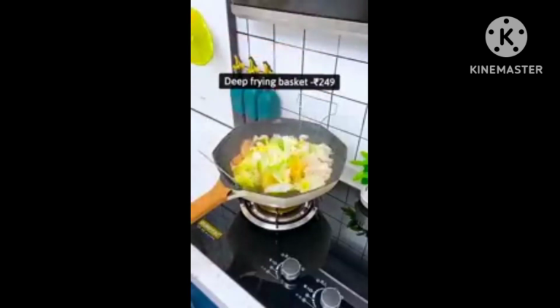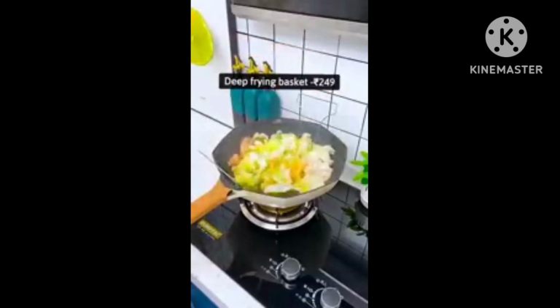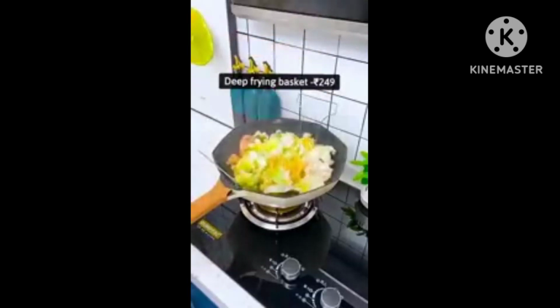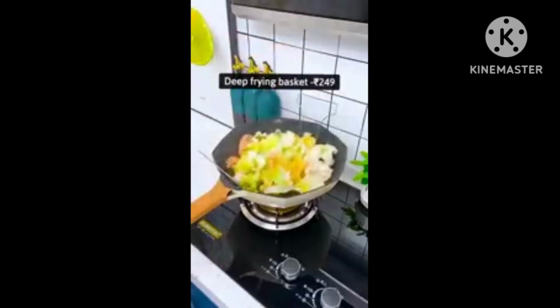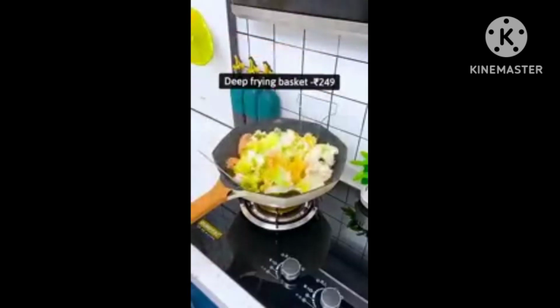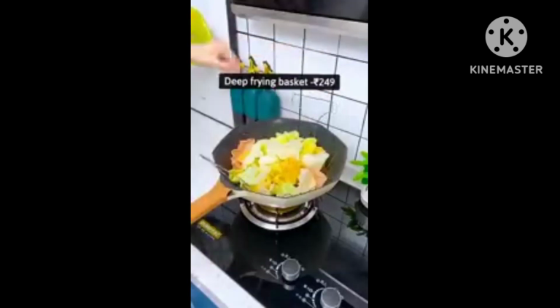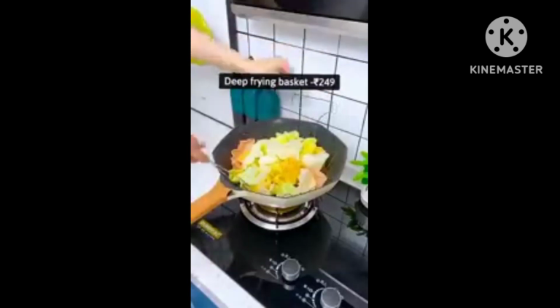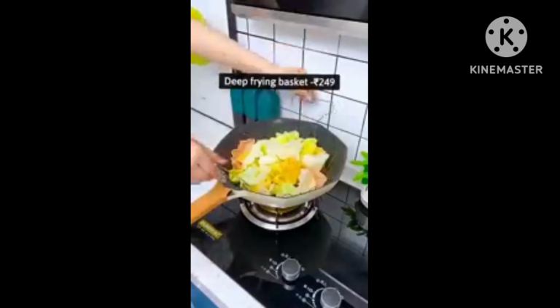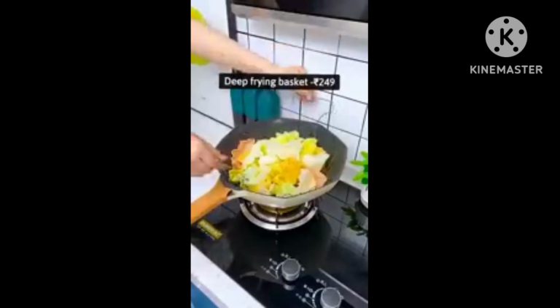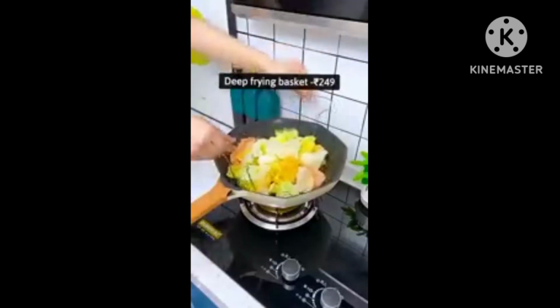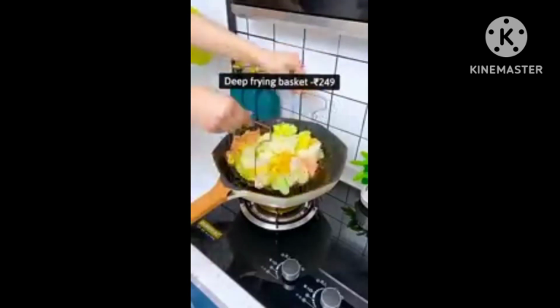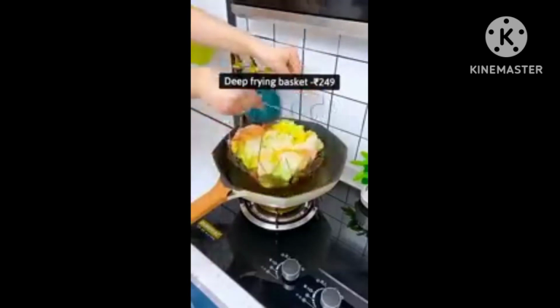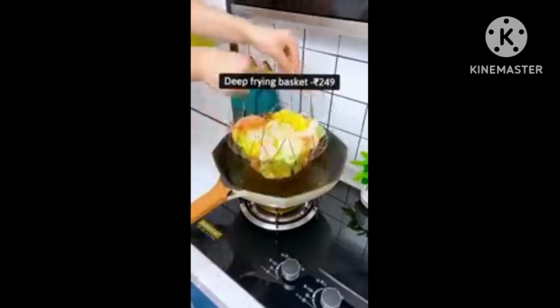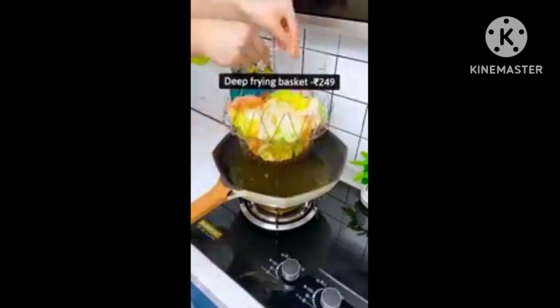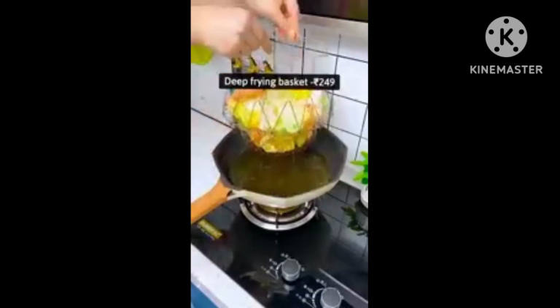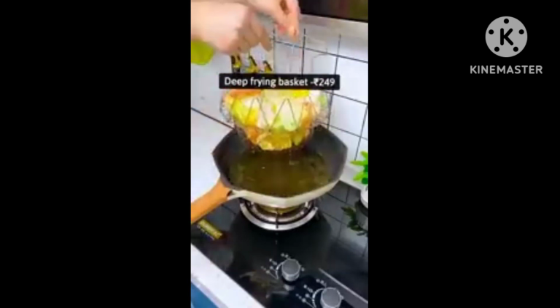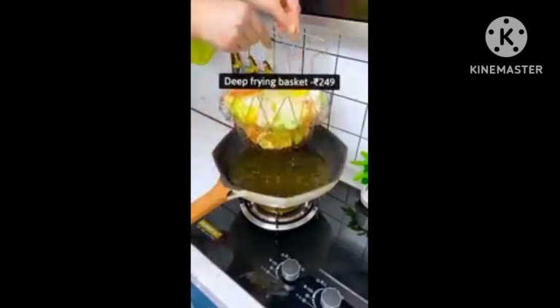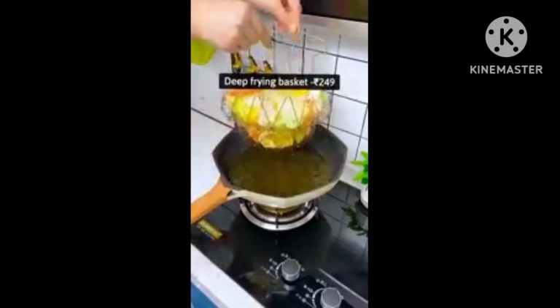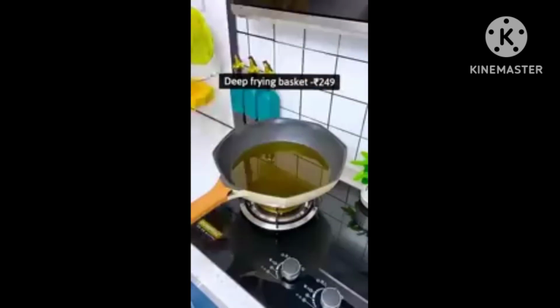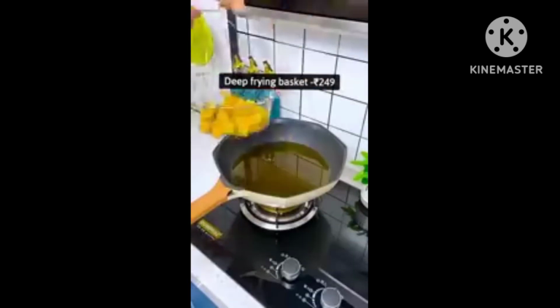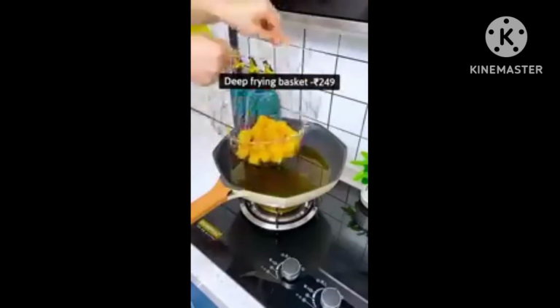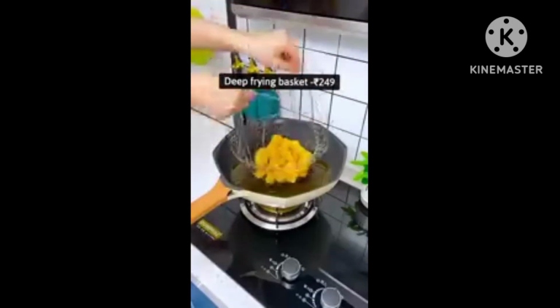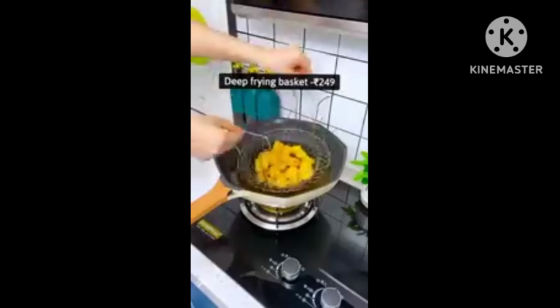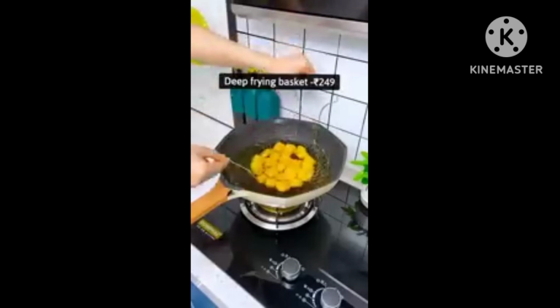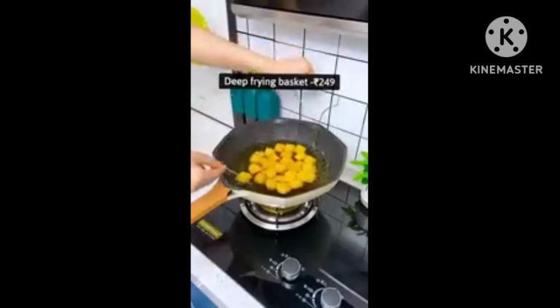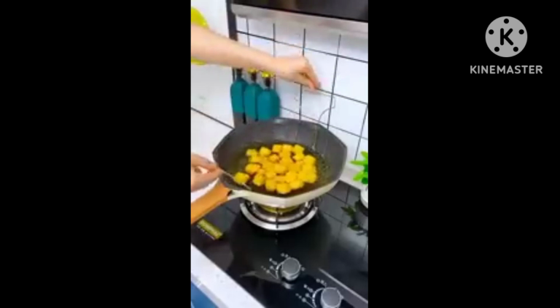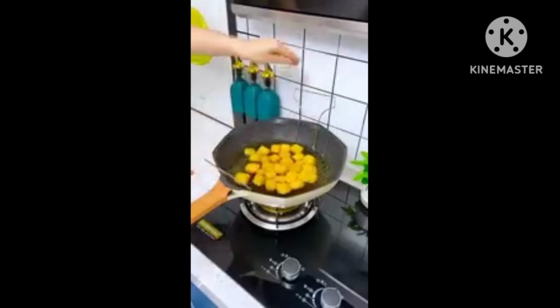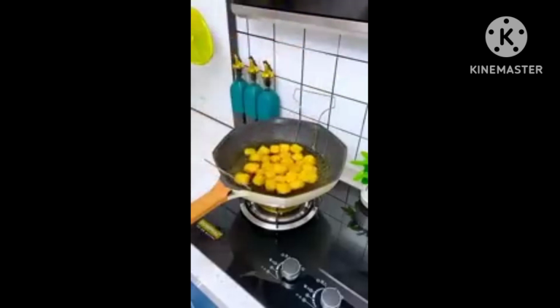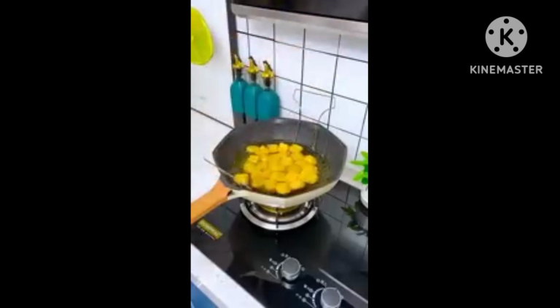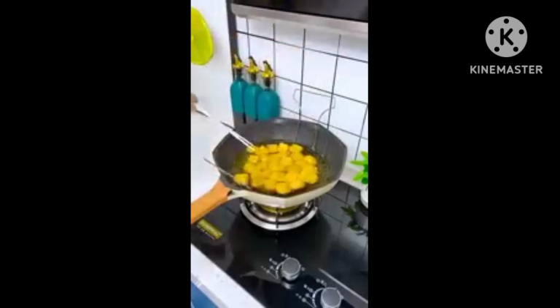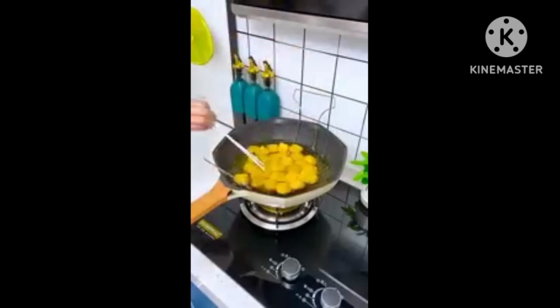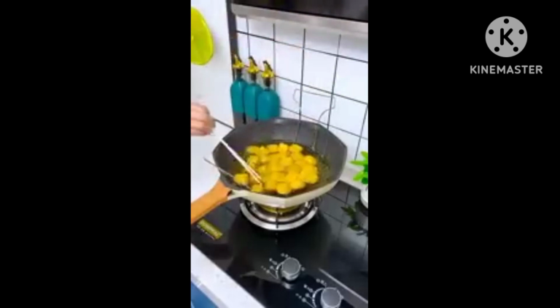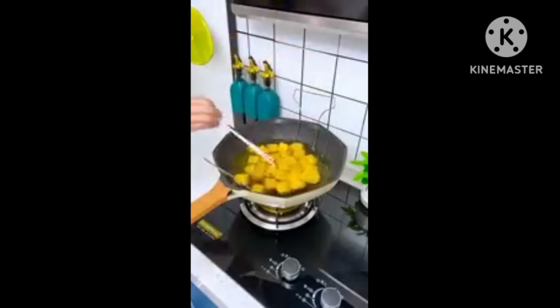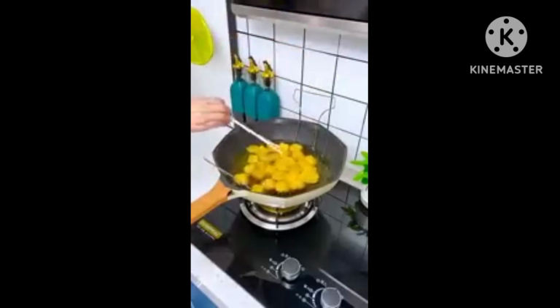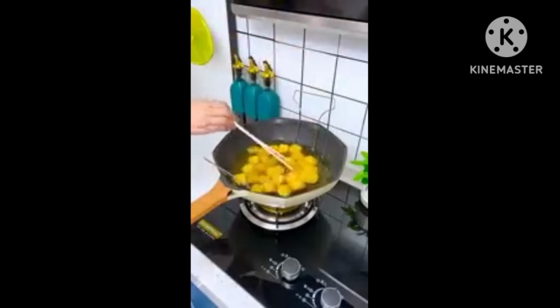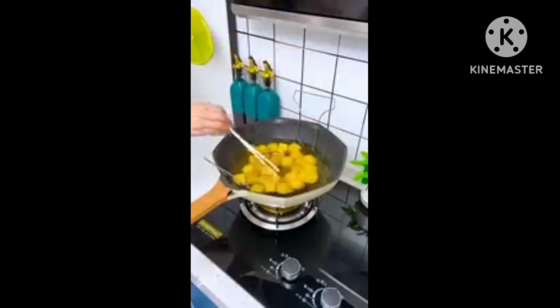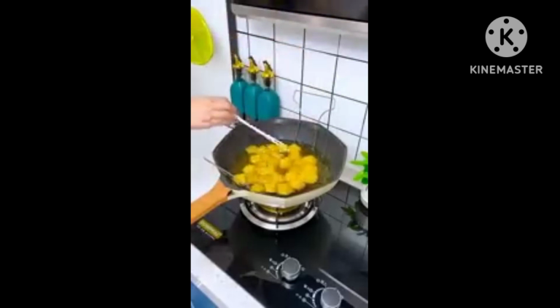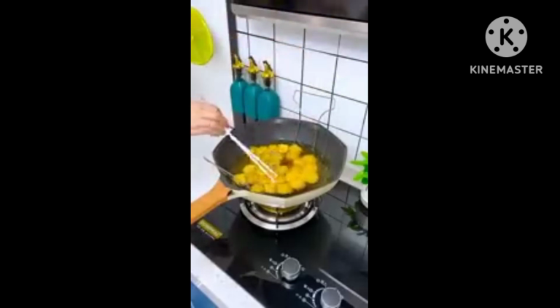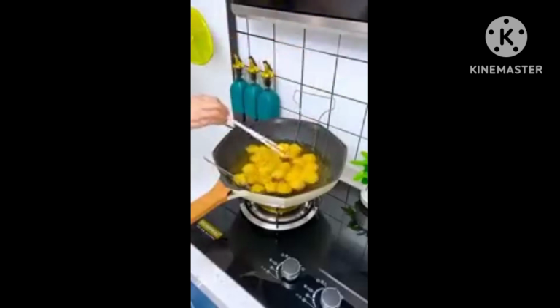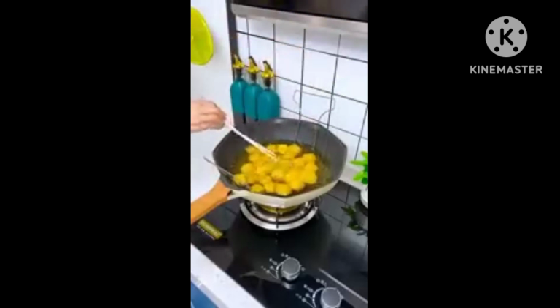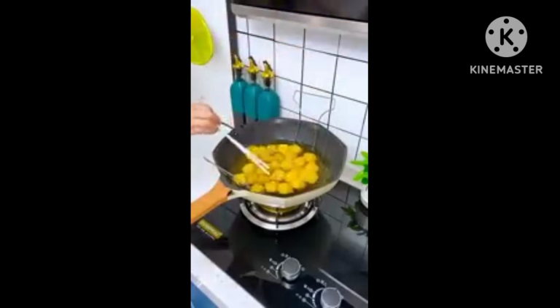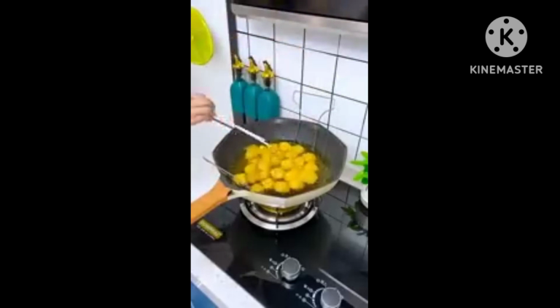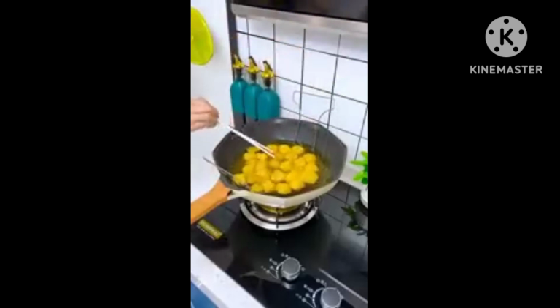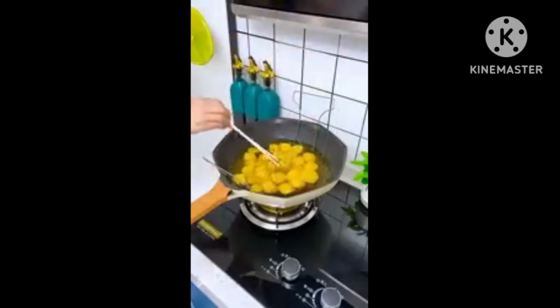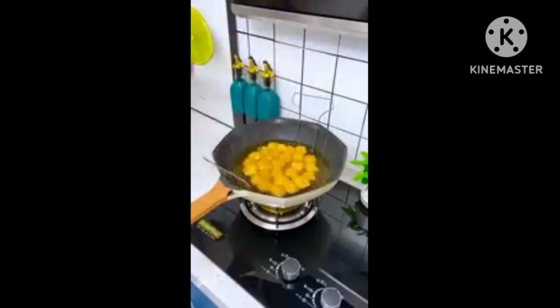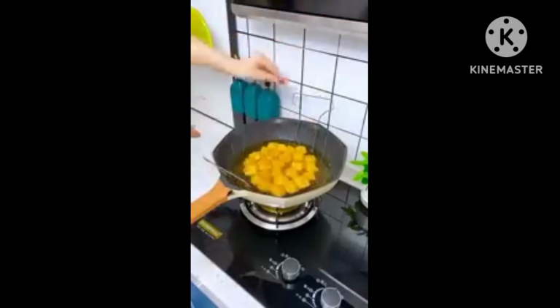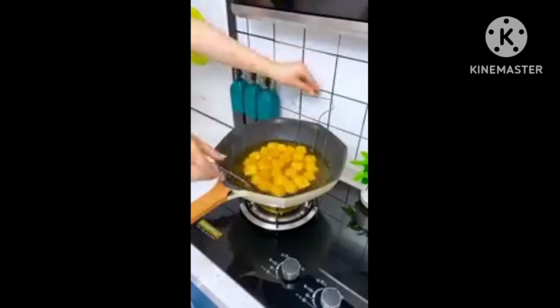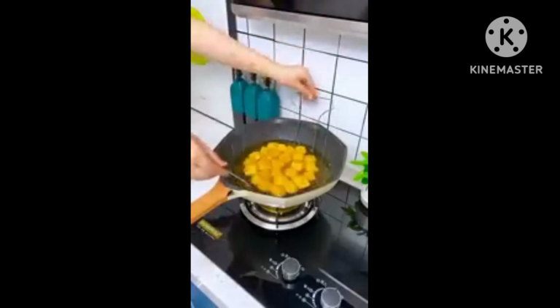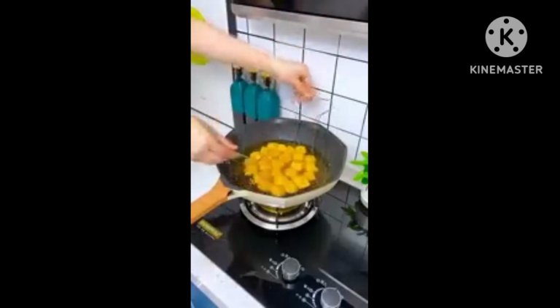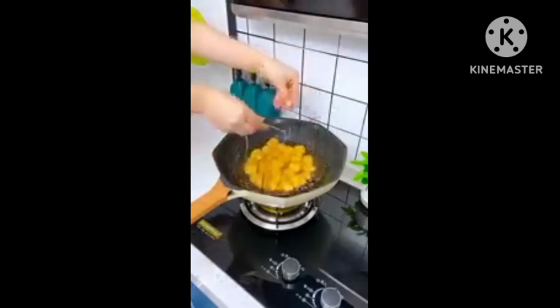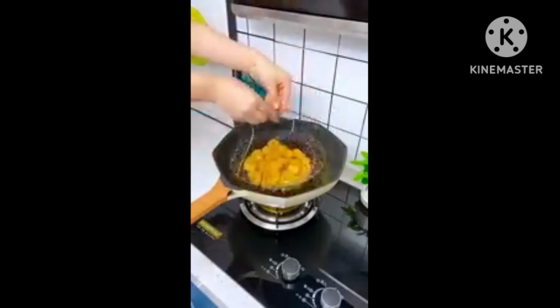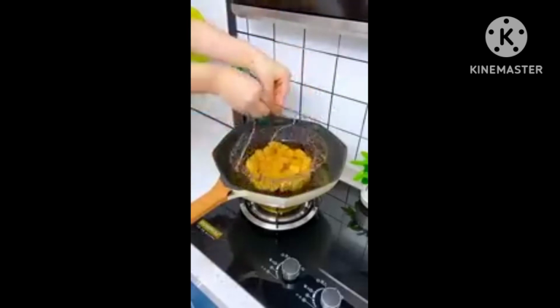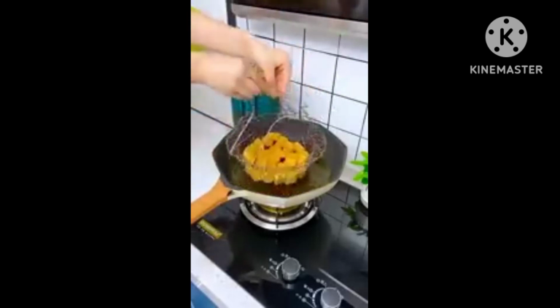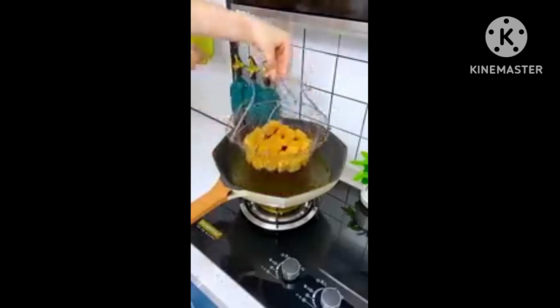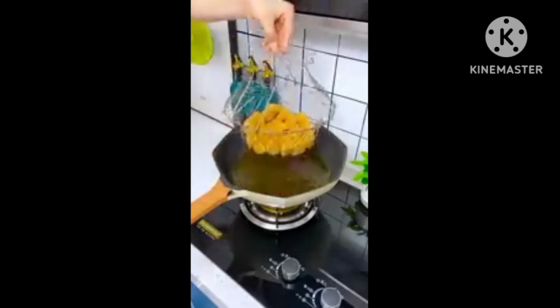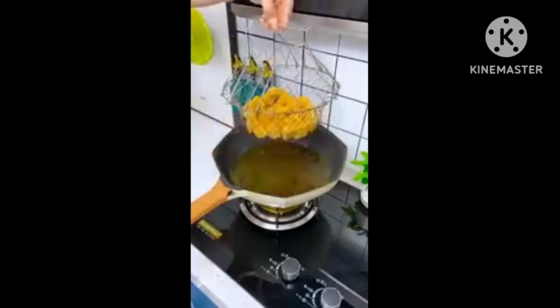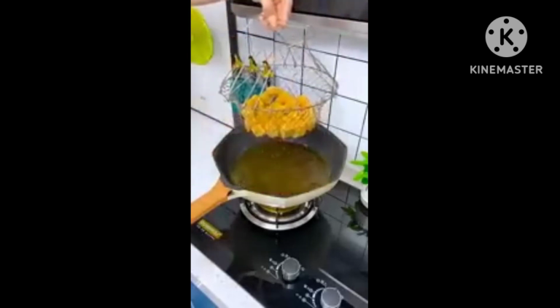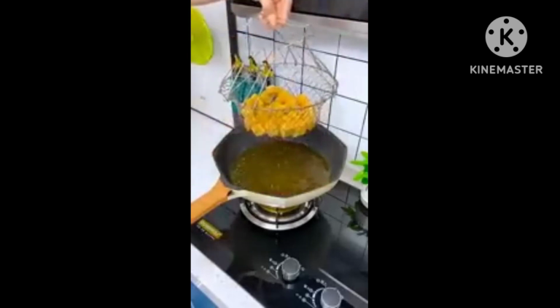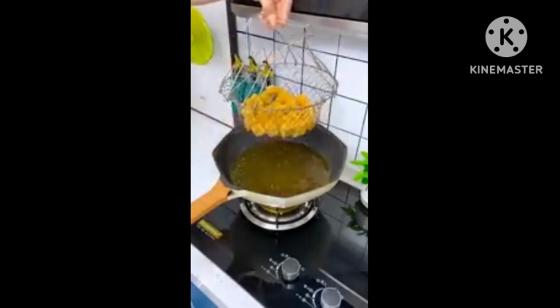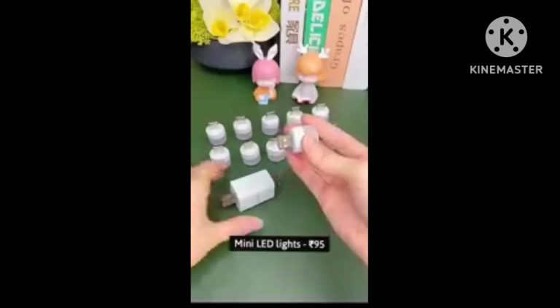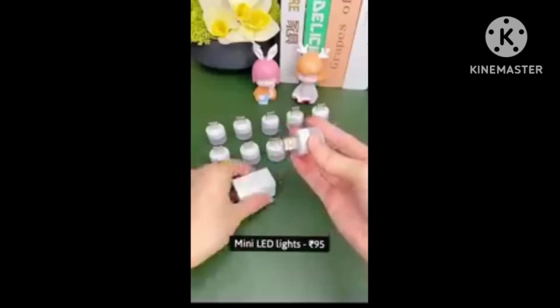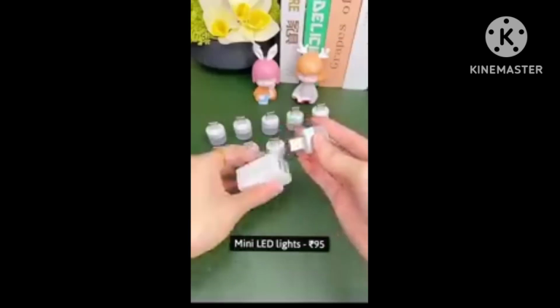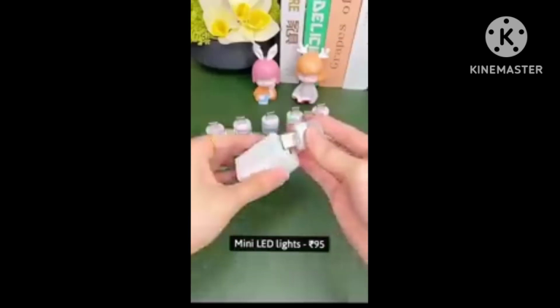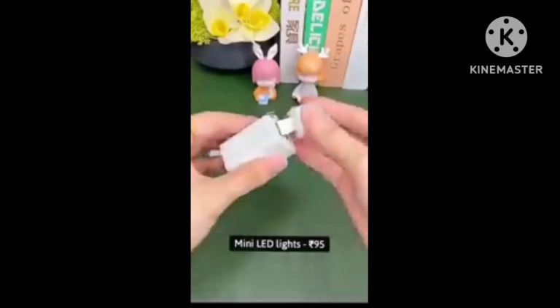Next is a frying basket. You can definitely purchase it and this is available at a very good discount.